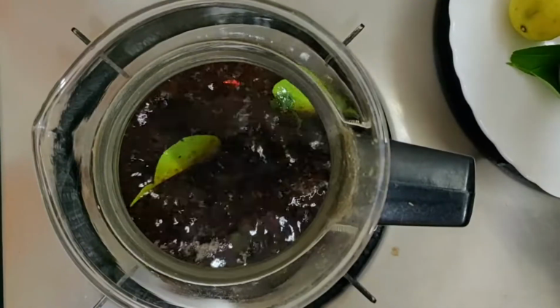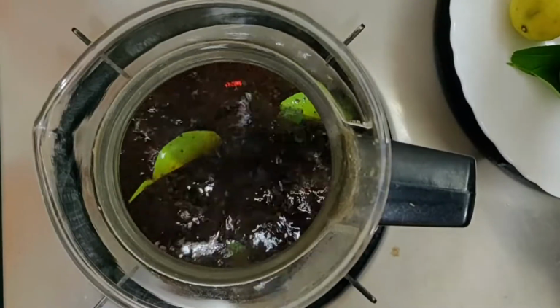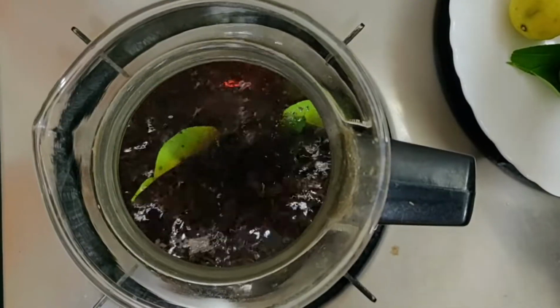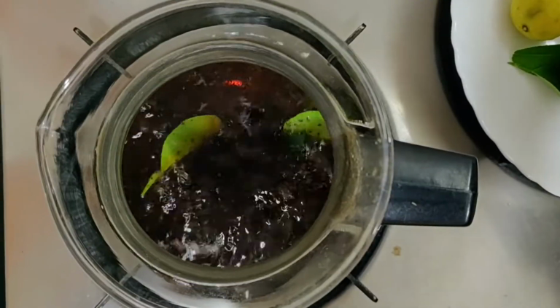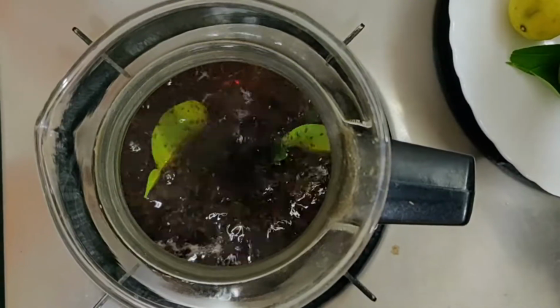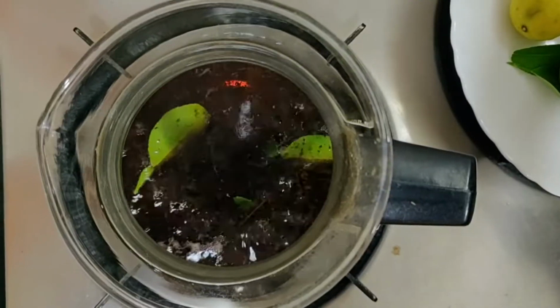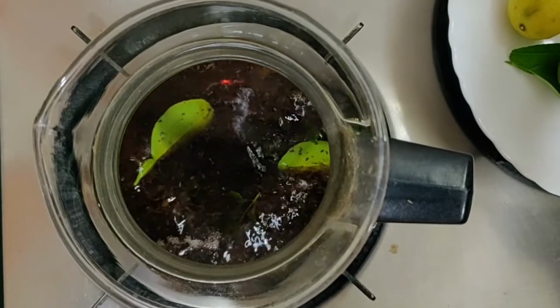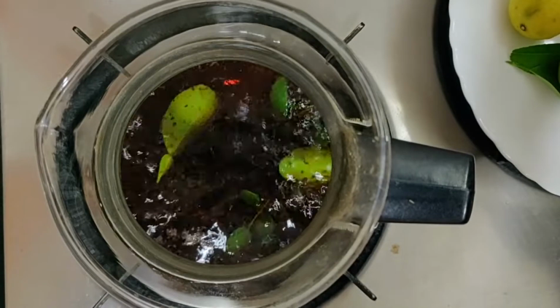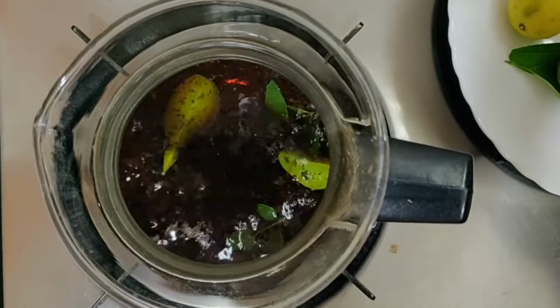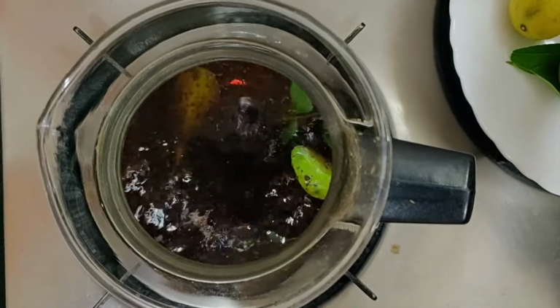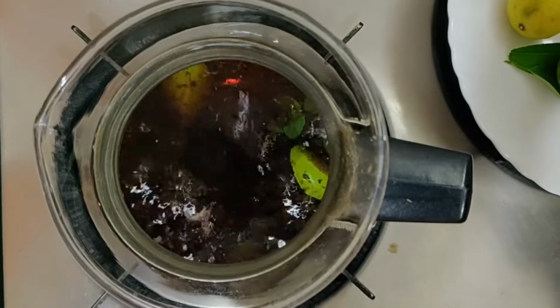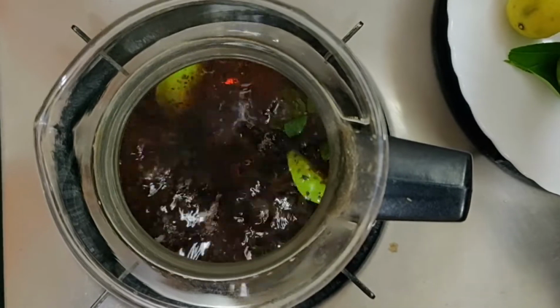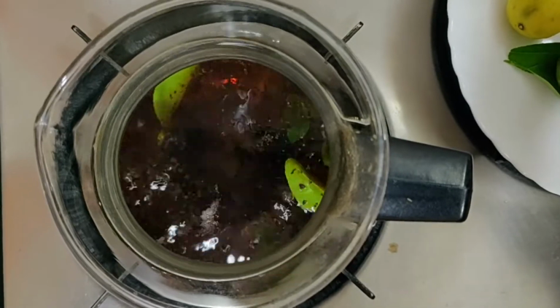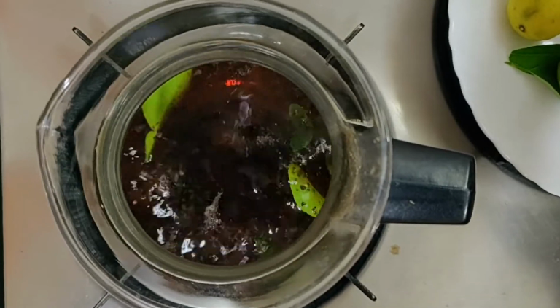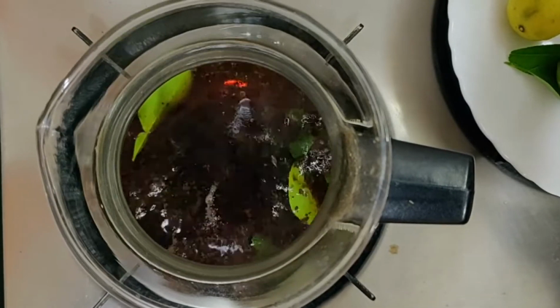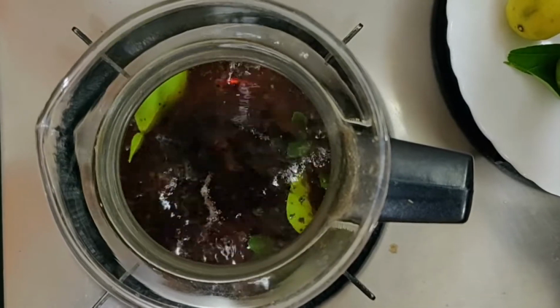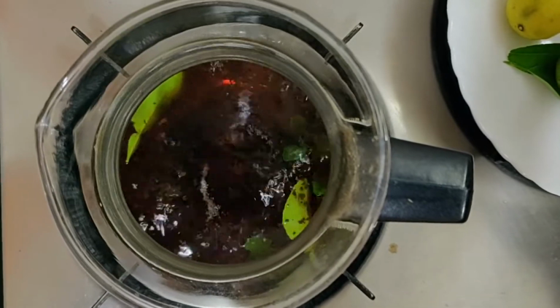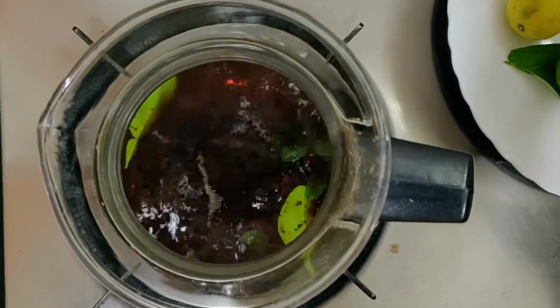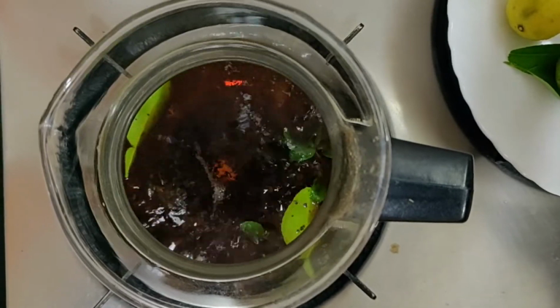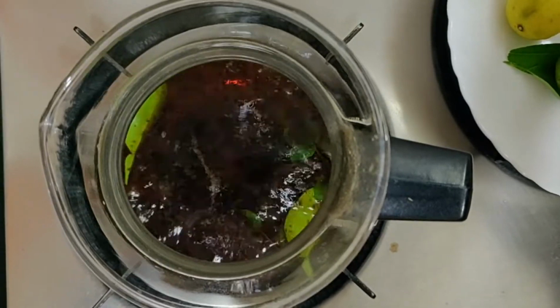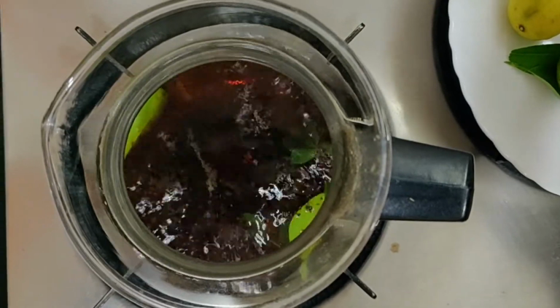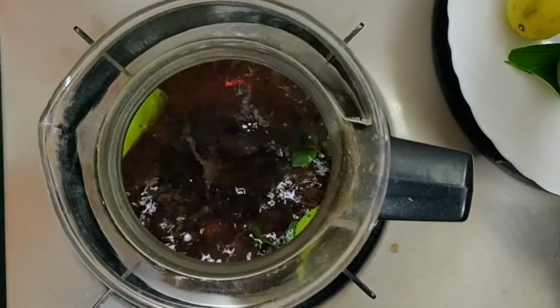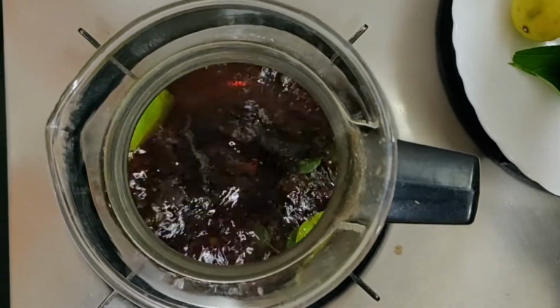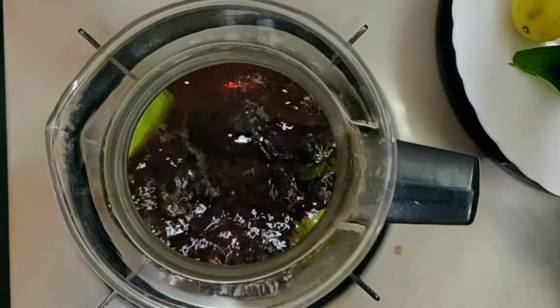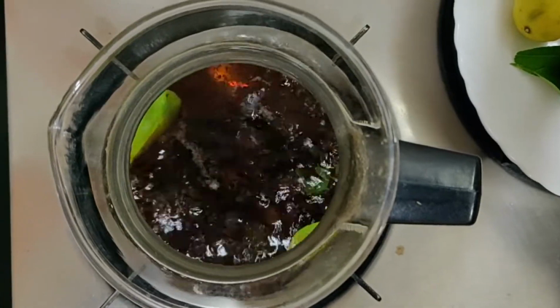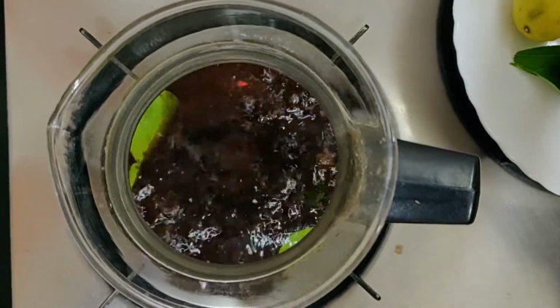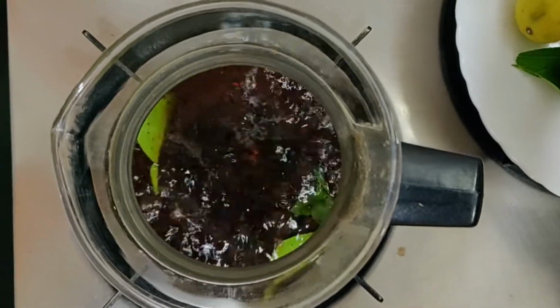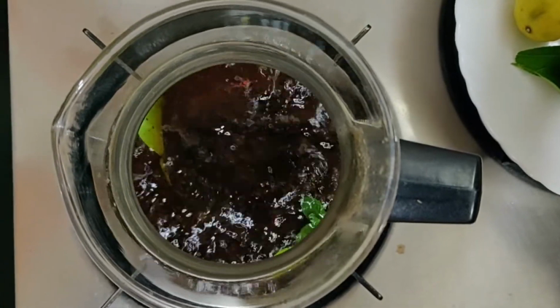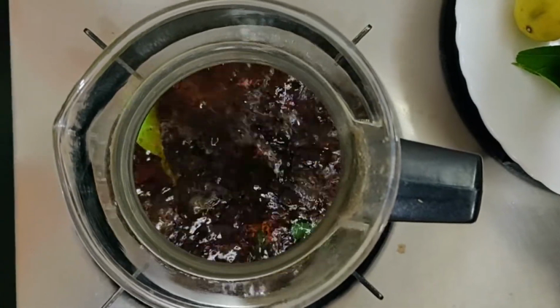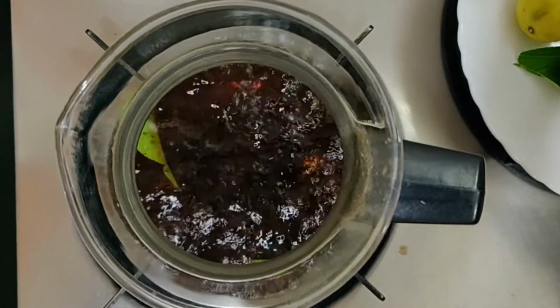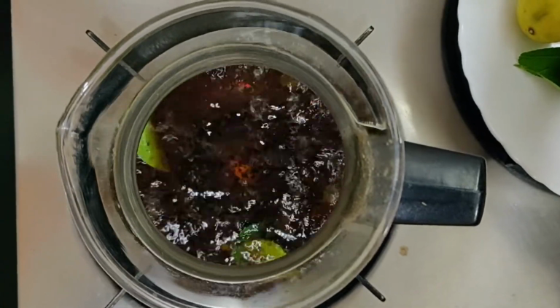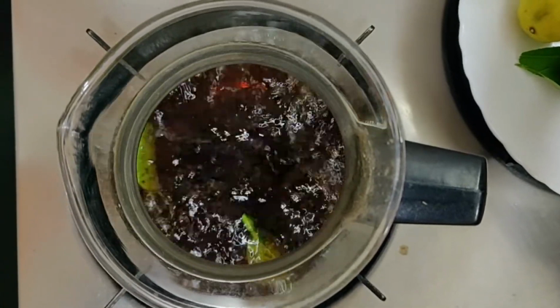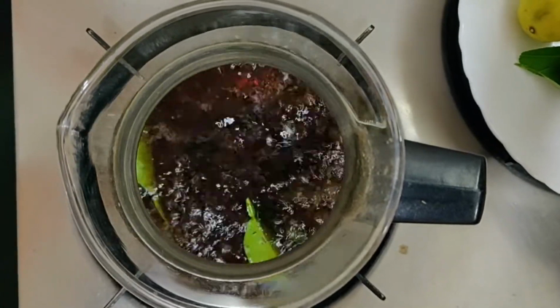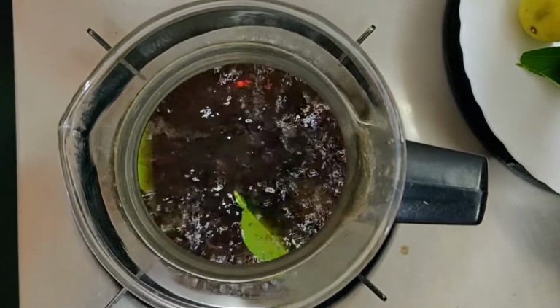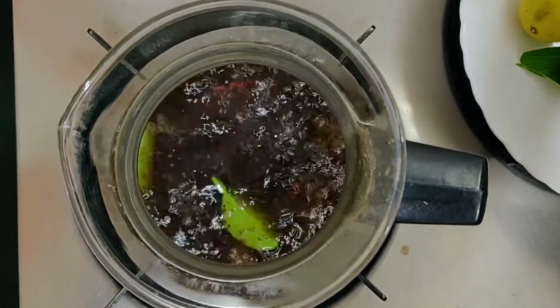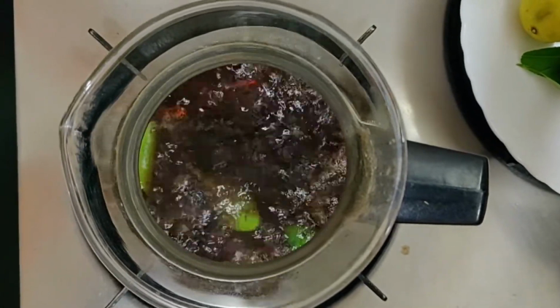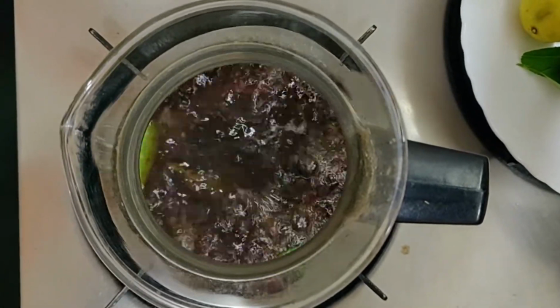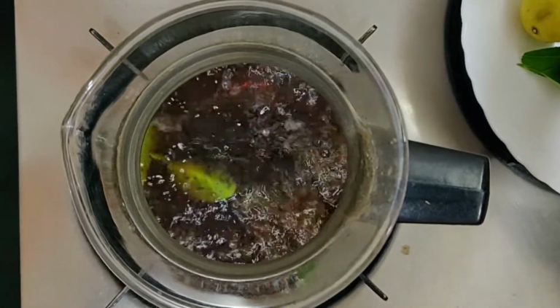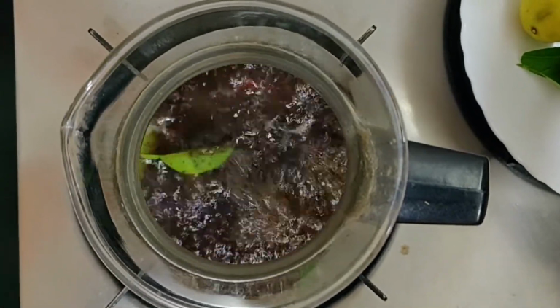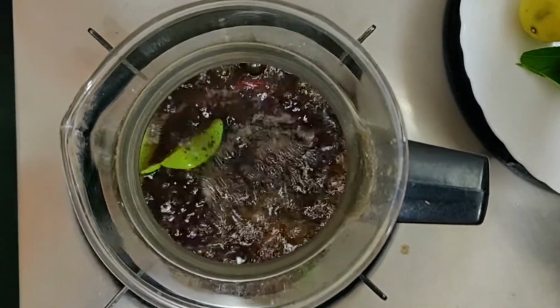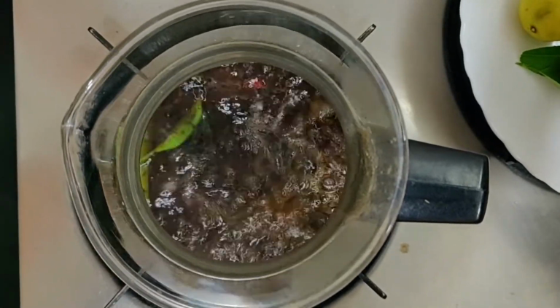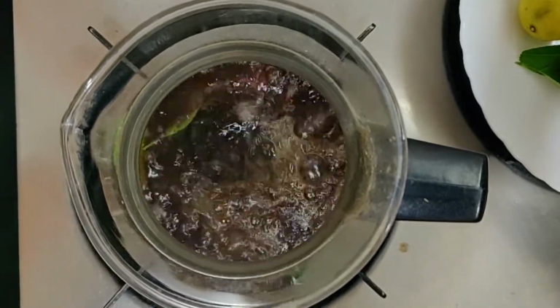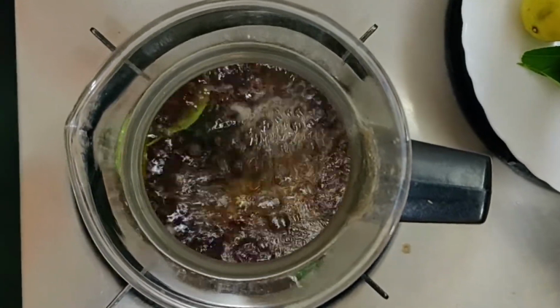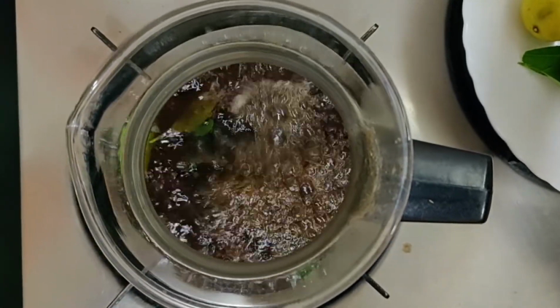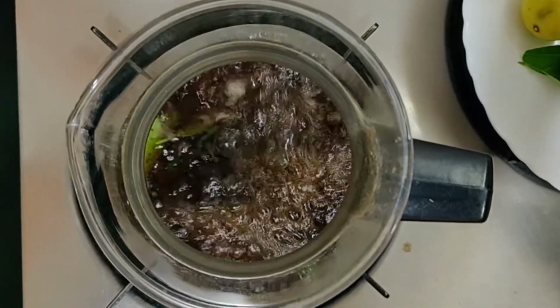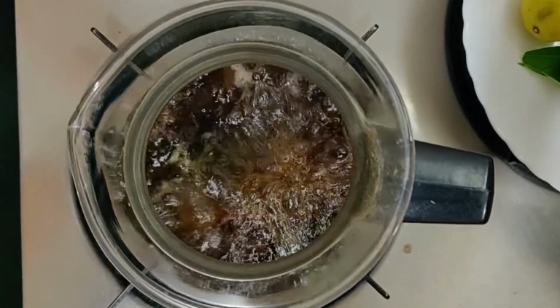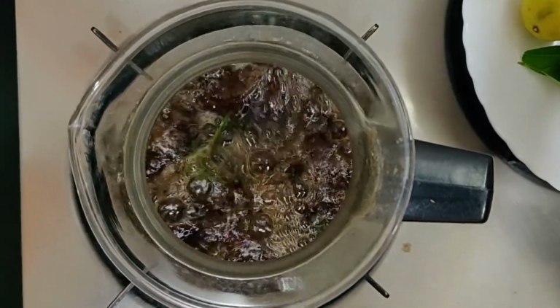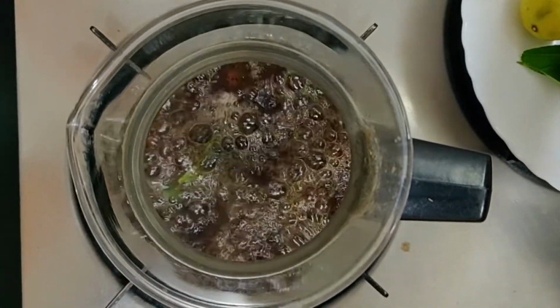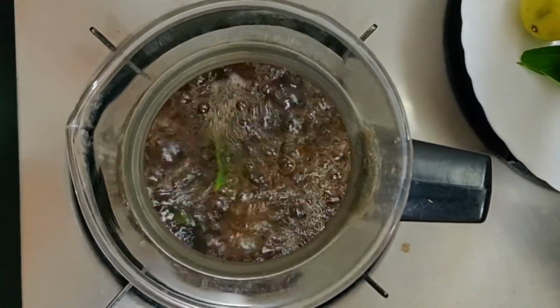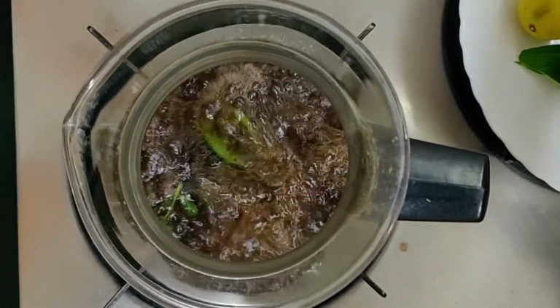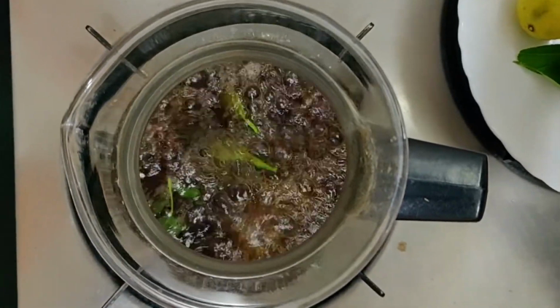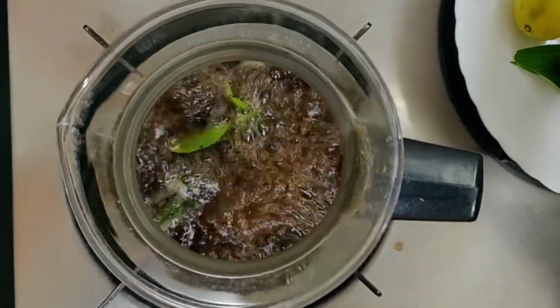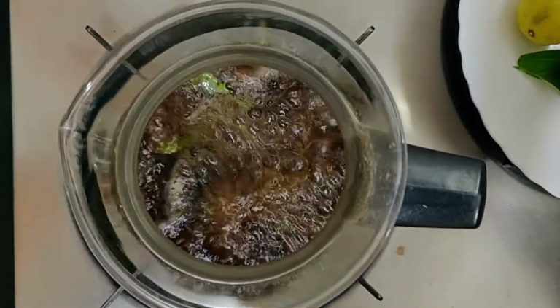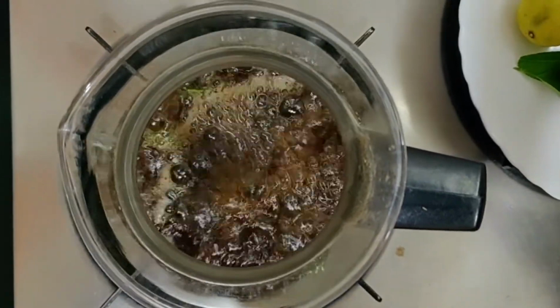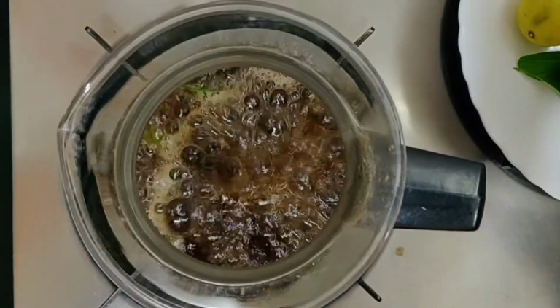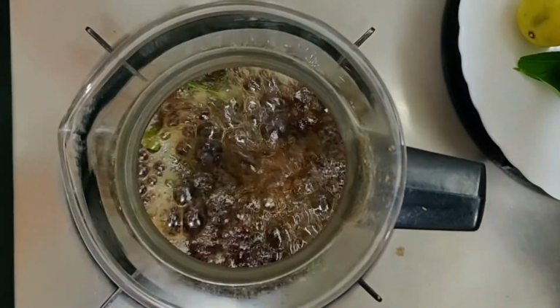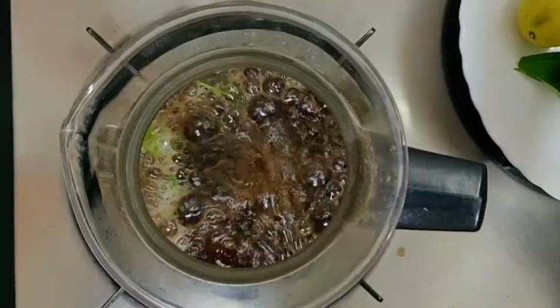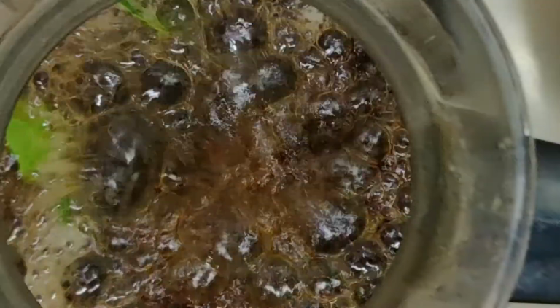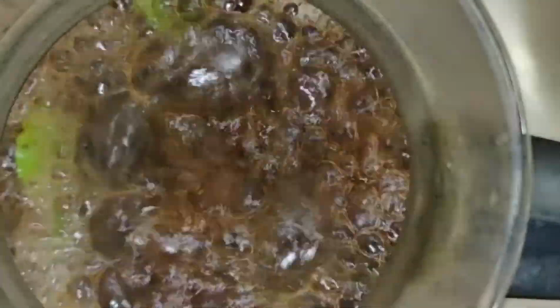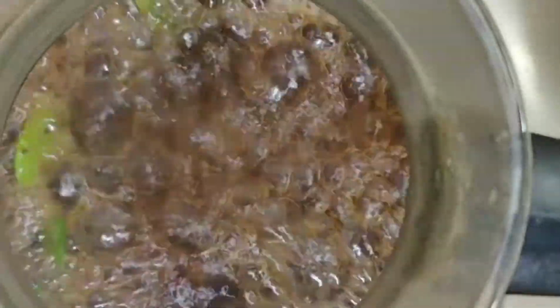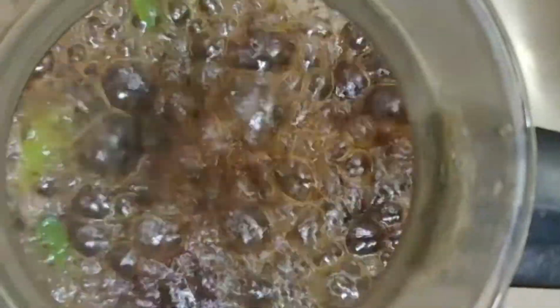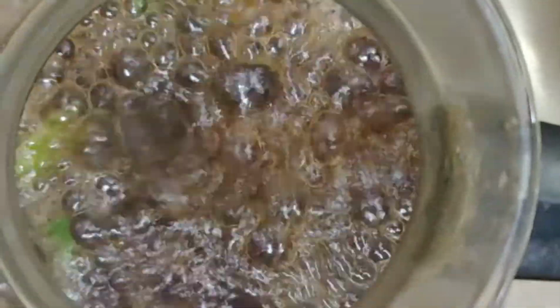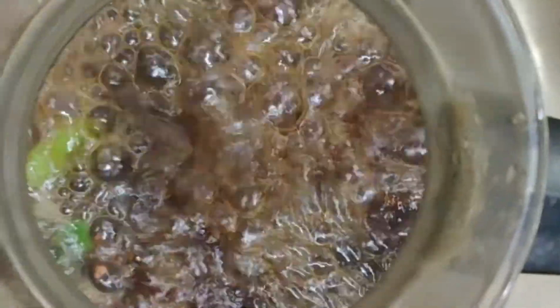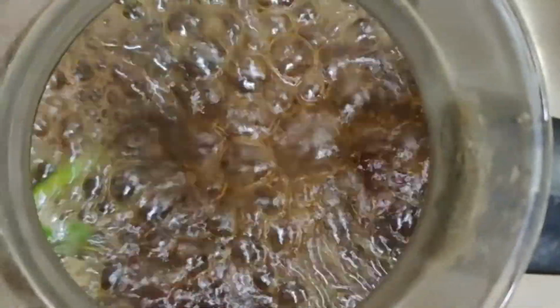Now we will nicely boil it for 2-3 minutes, so that all the flavour in the mint leaves and lemon leaves will go into the tea.